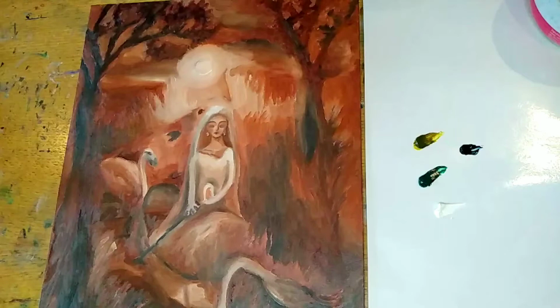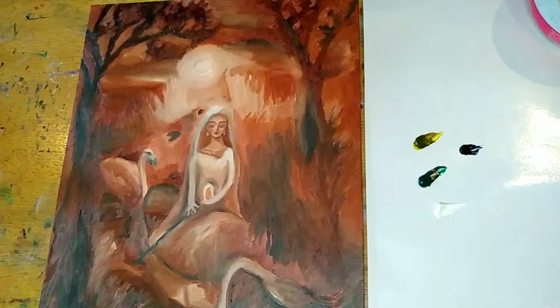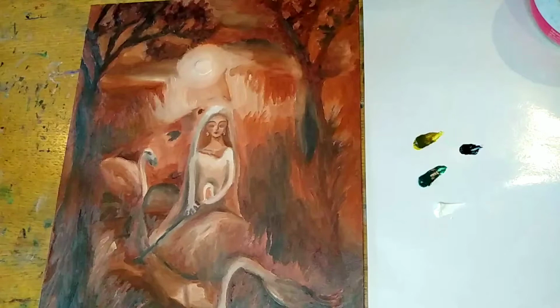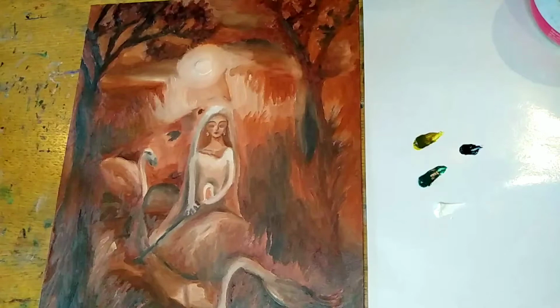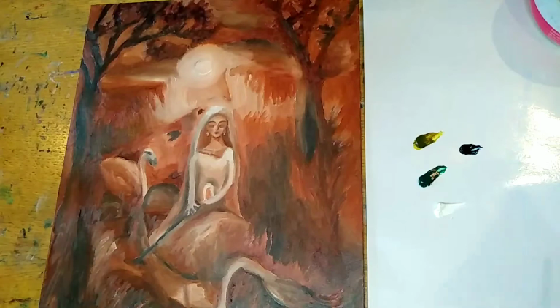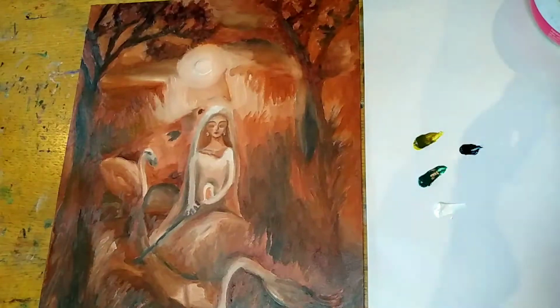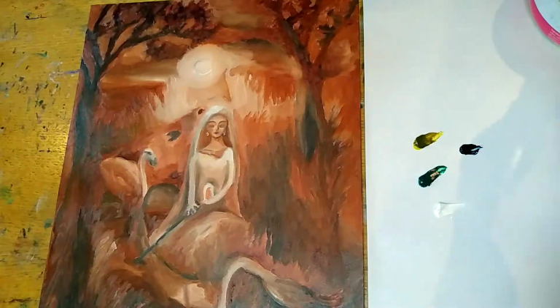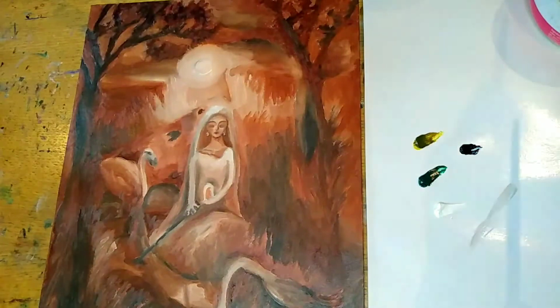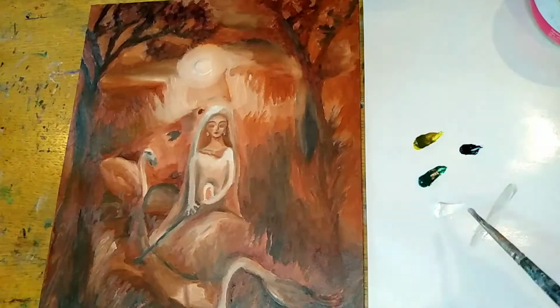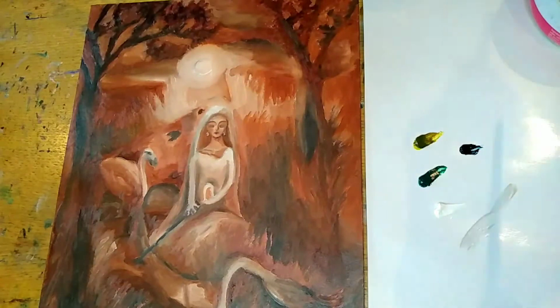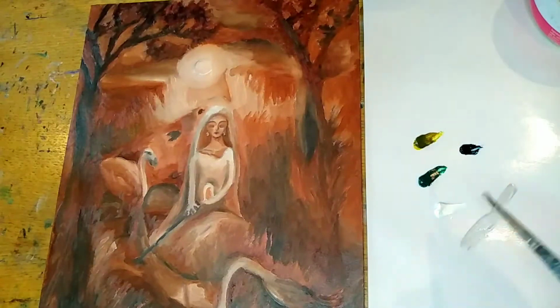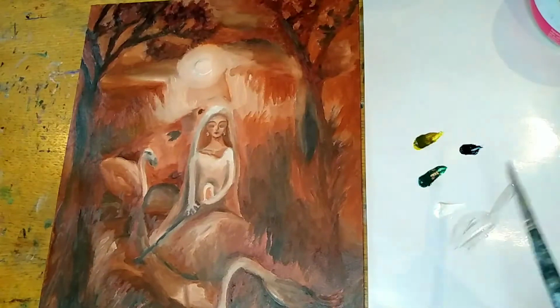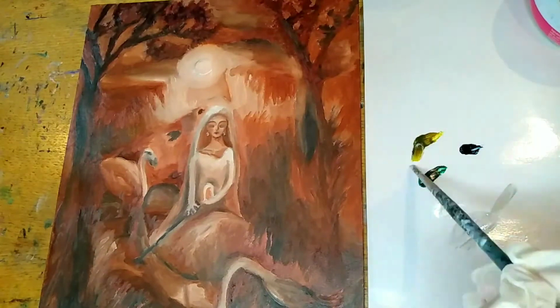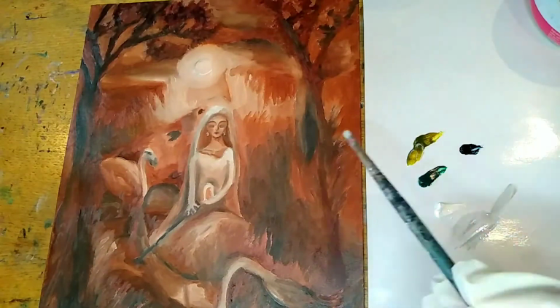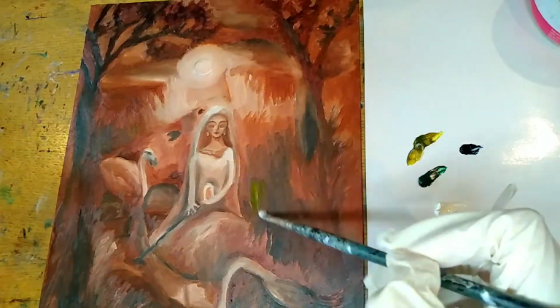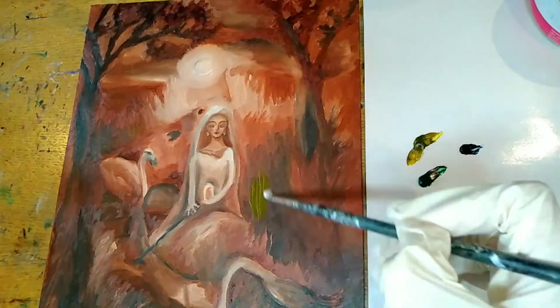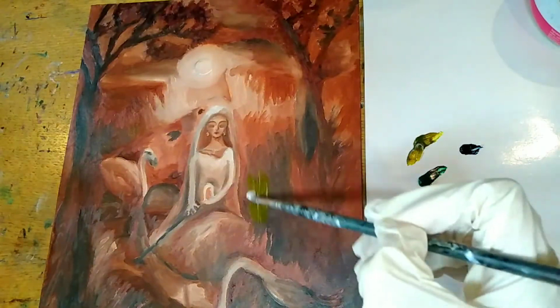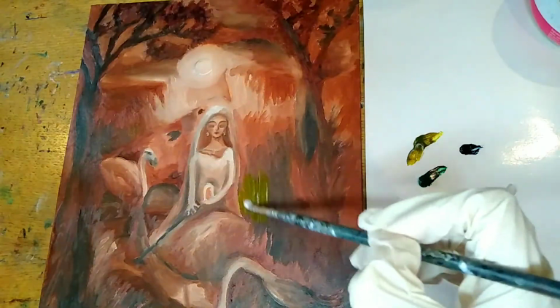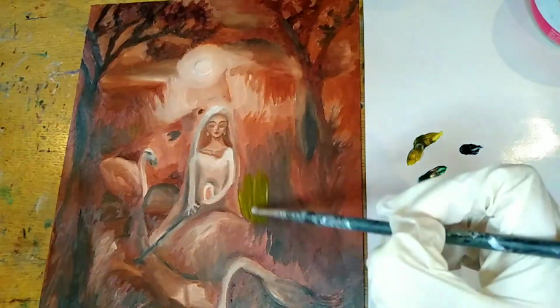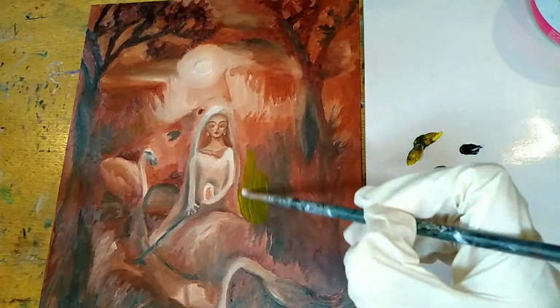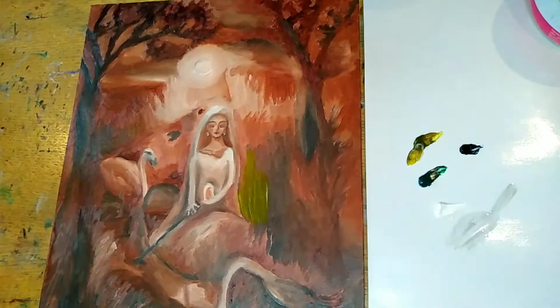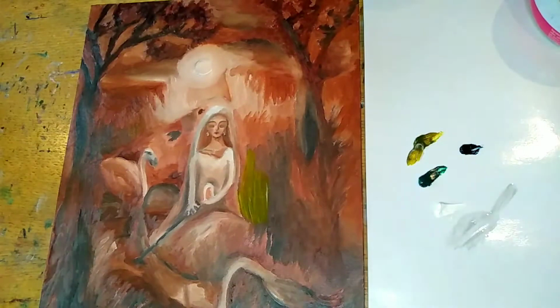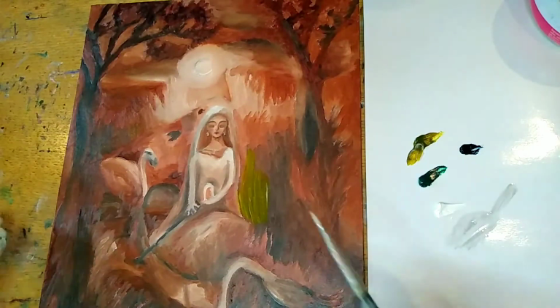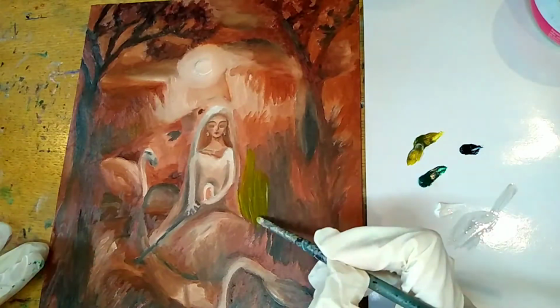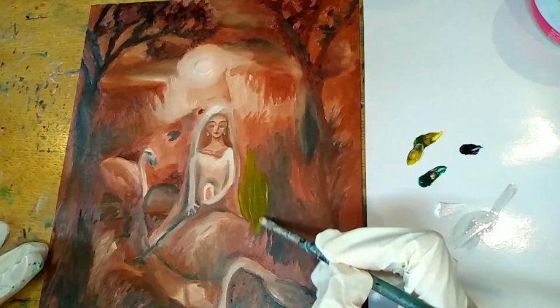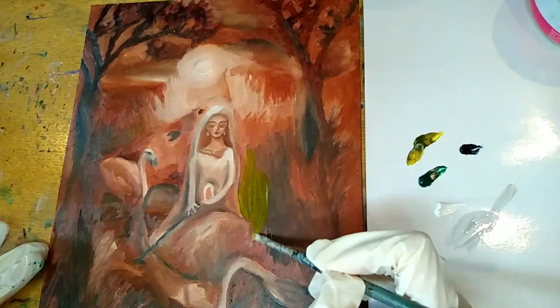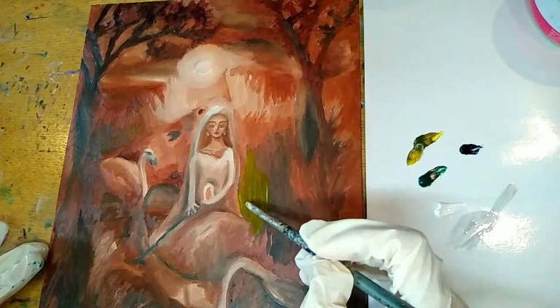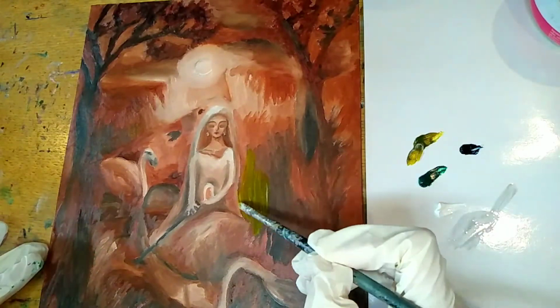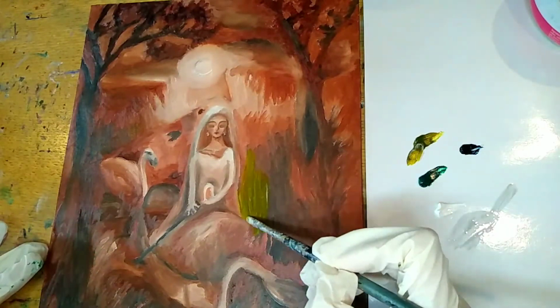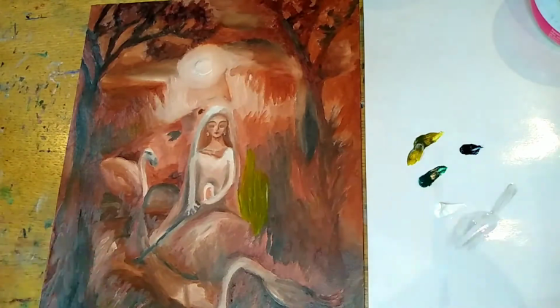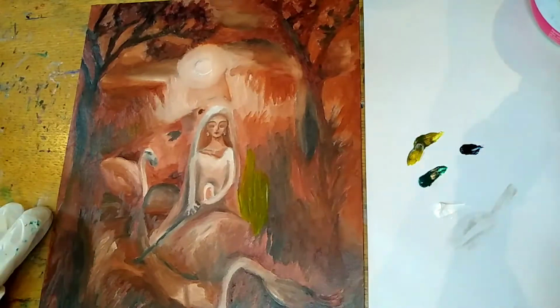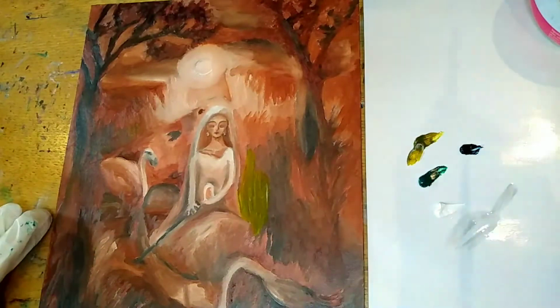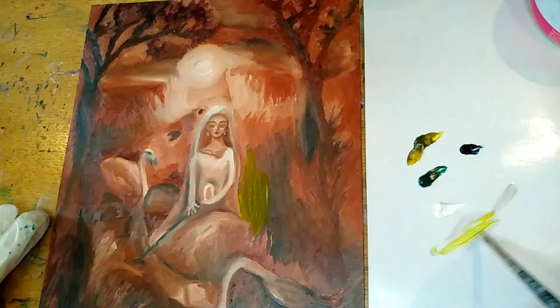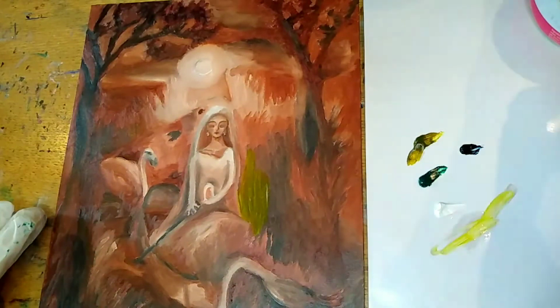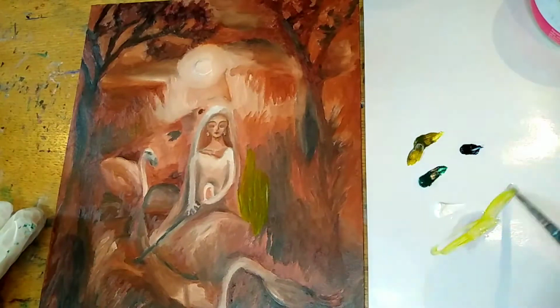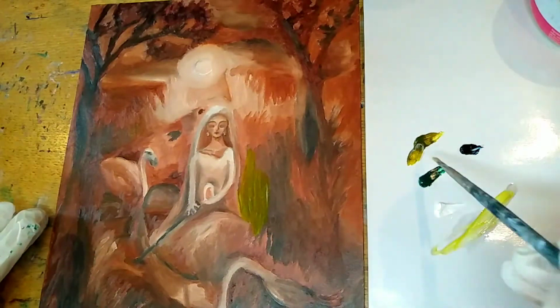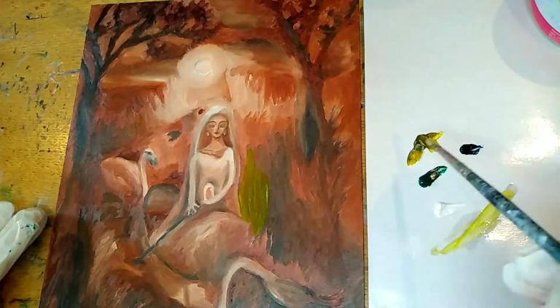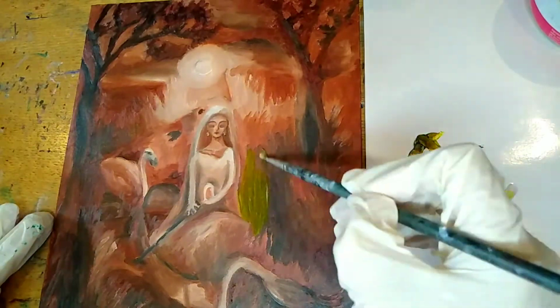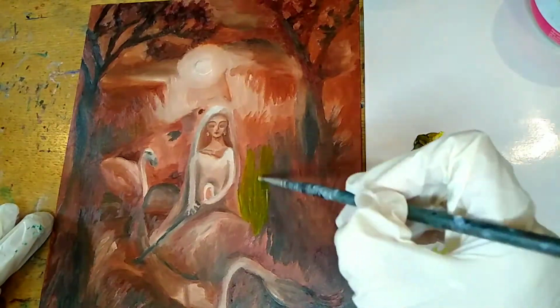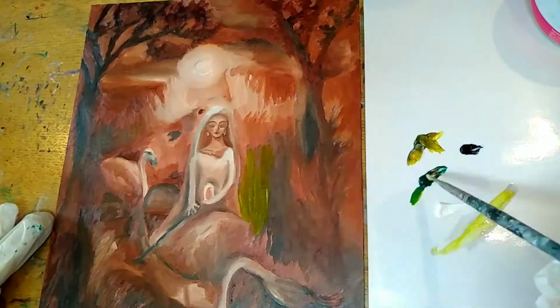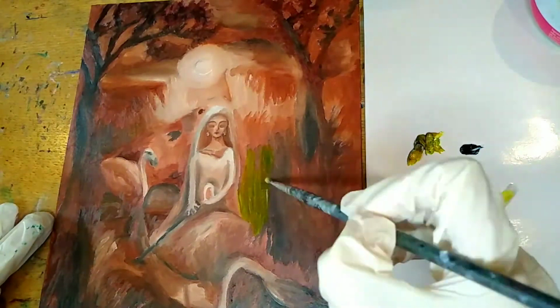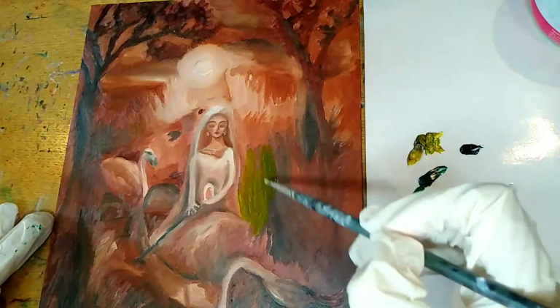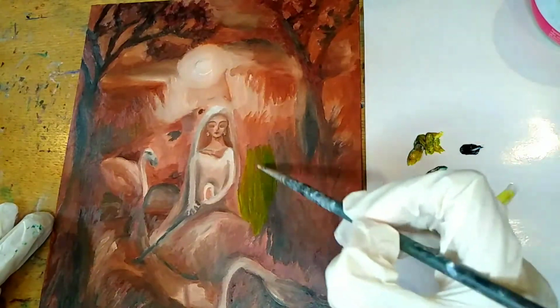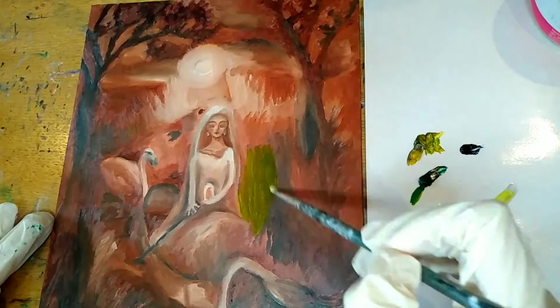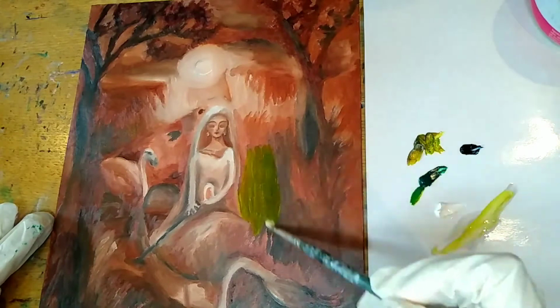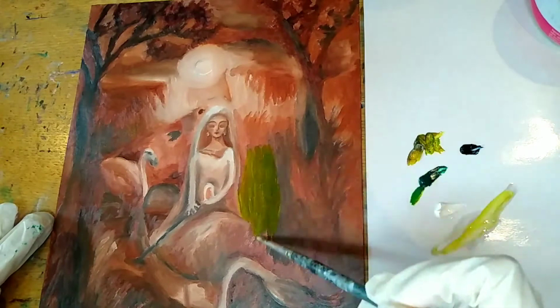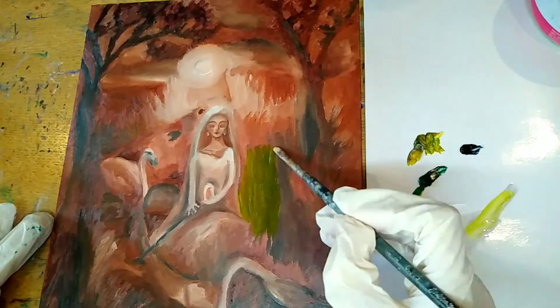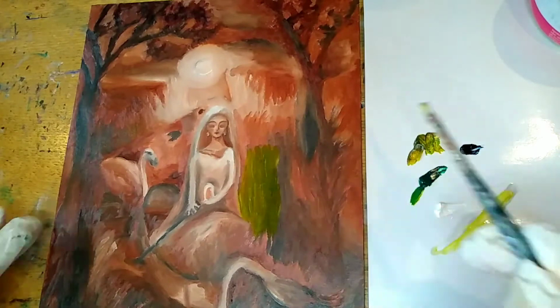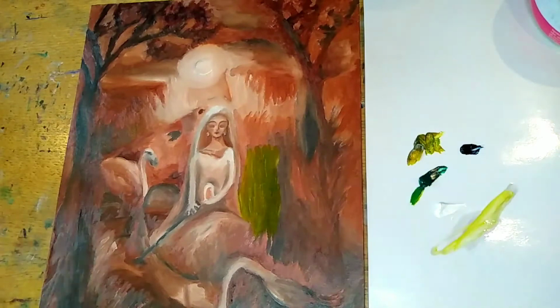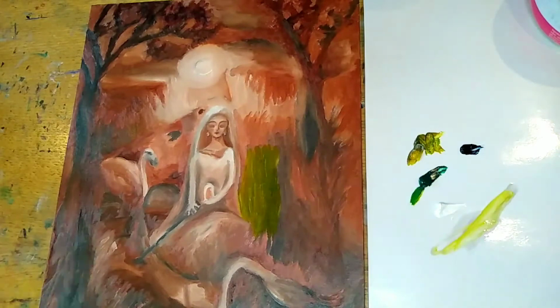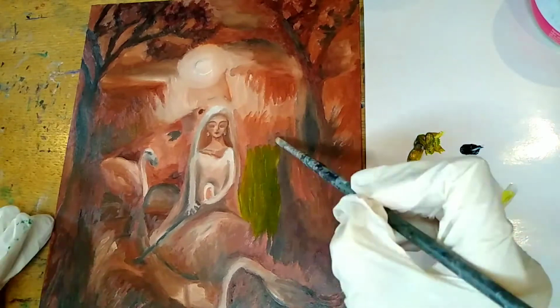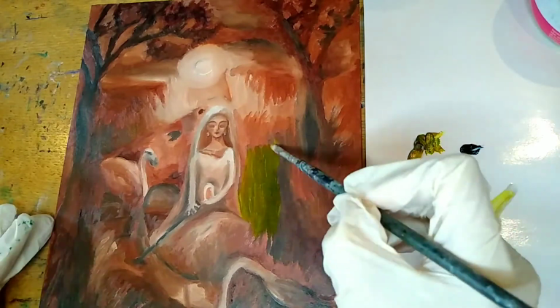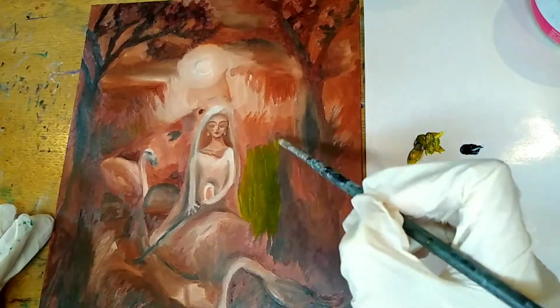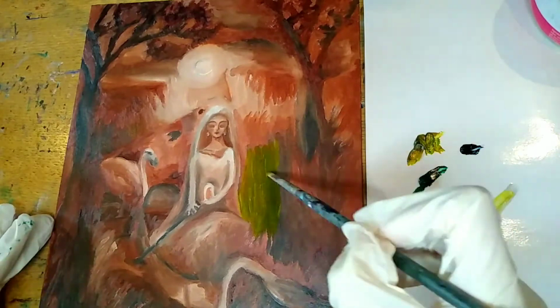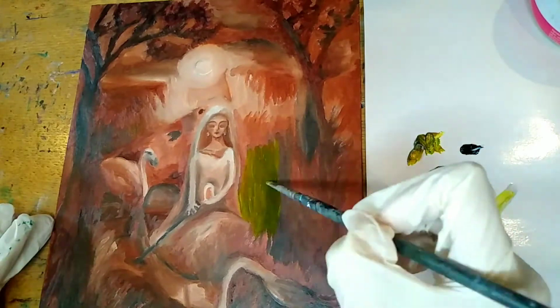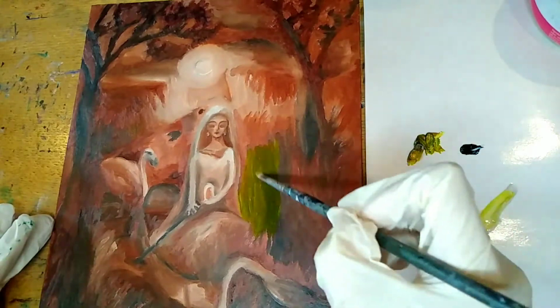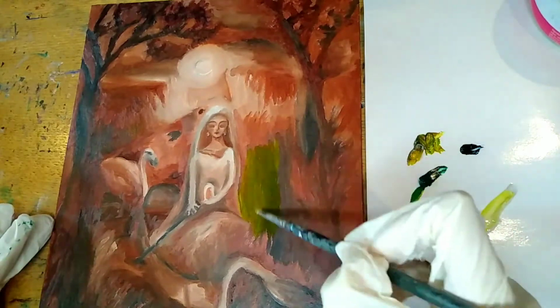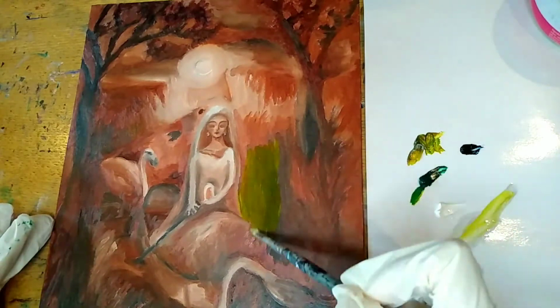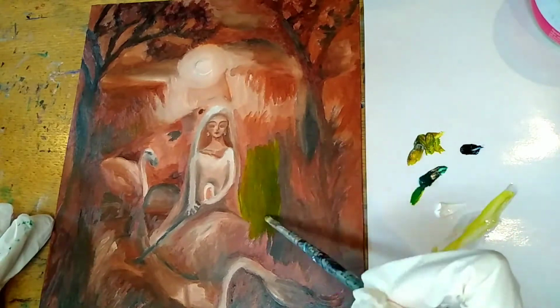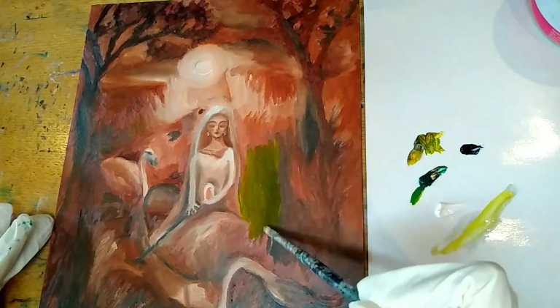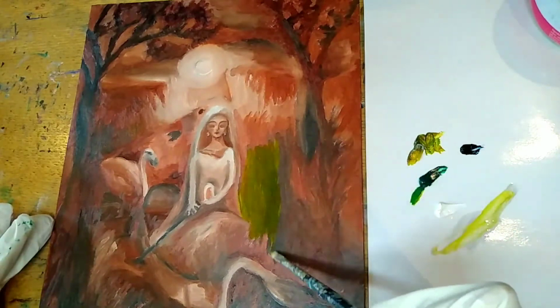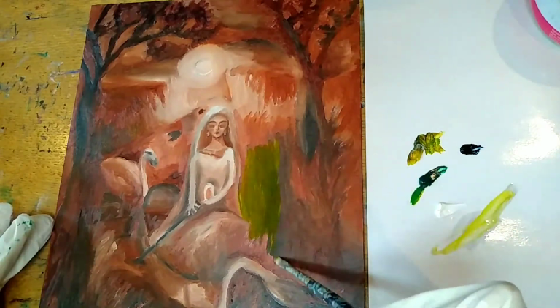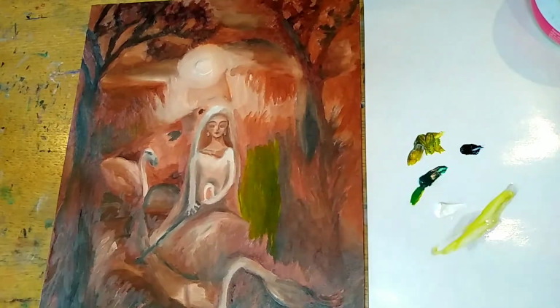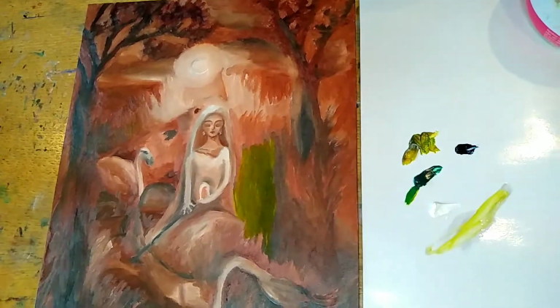Hello everyone, I hope you're all doing so well and welcome to this oil painting time-lapse of this maiden drifting down a river in a poisonous forest.